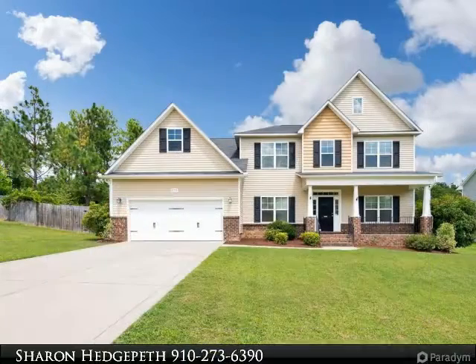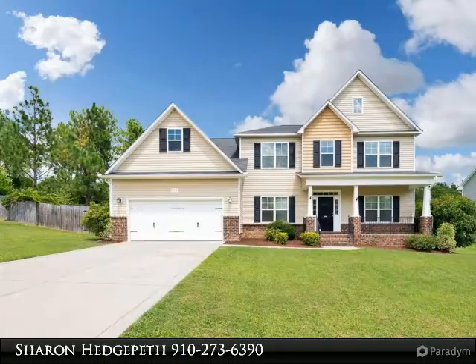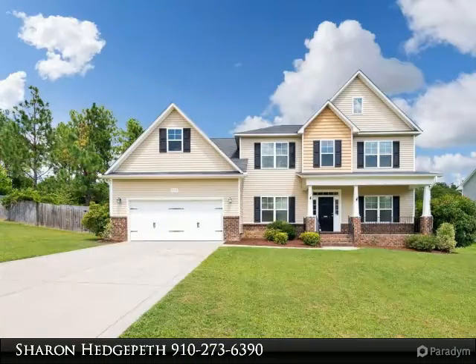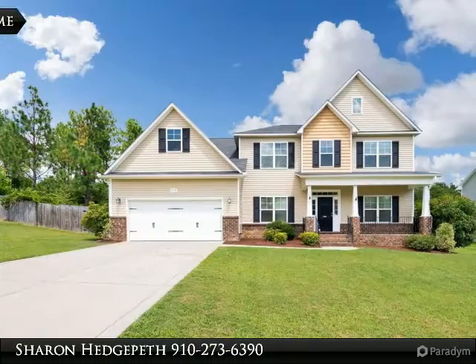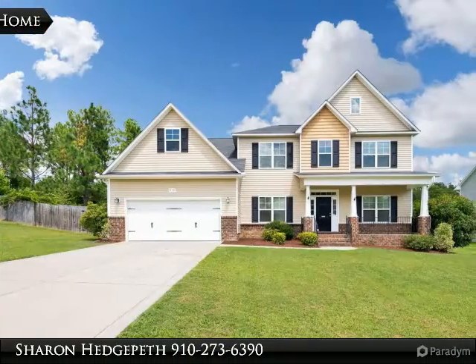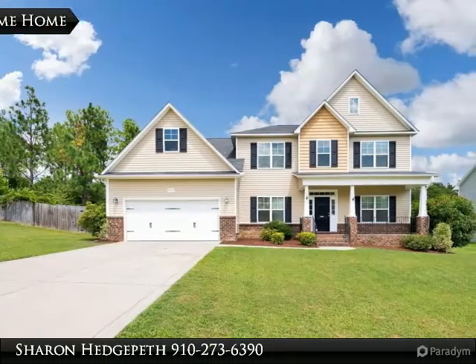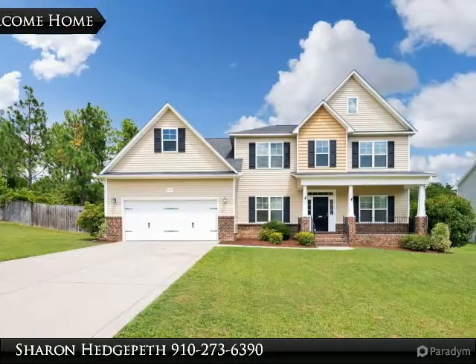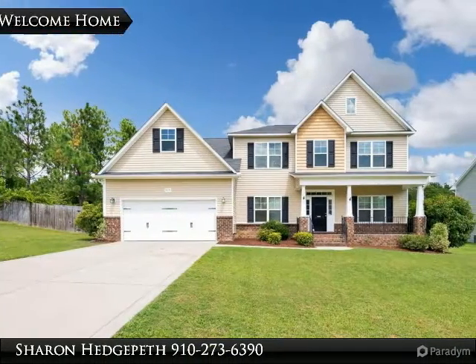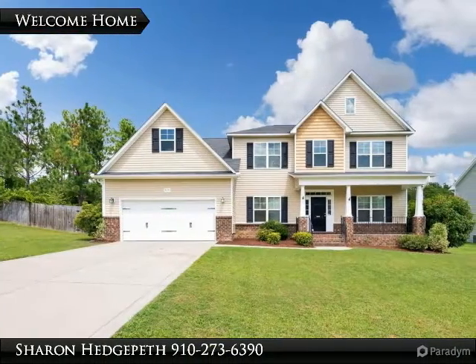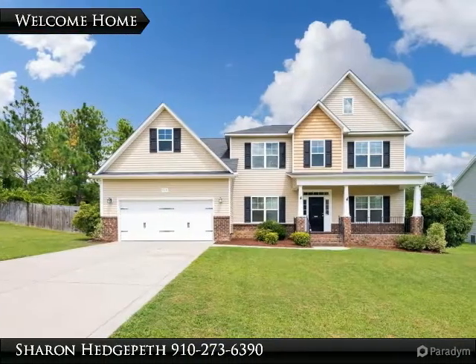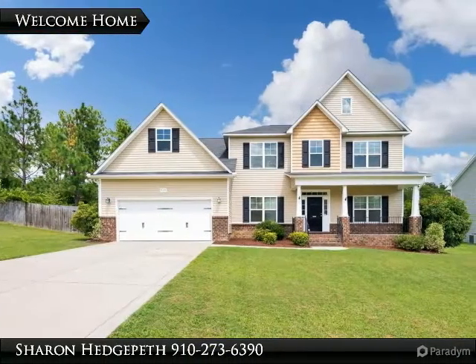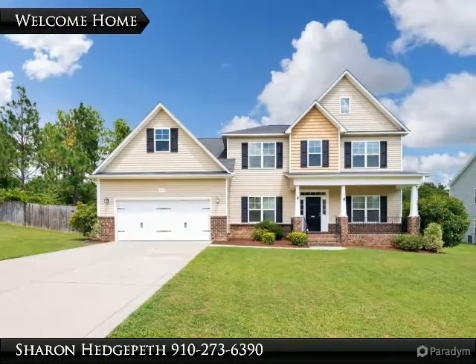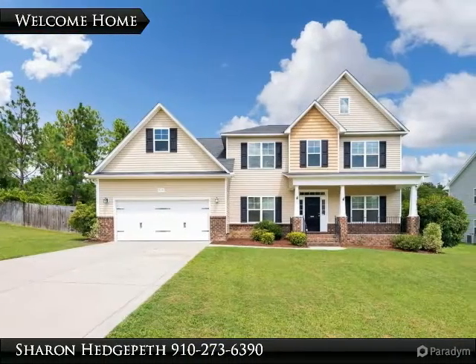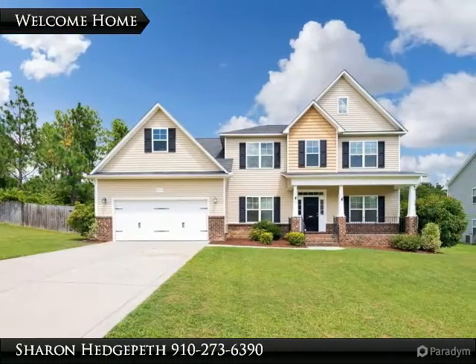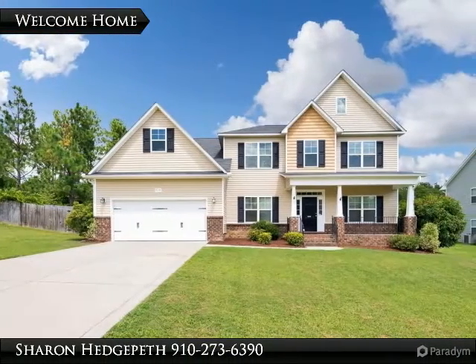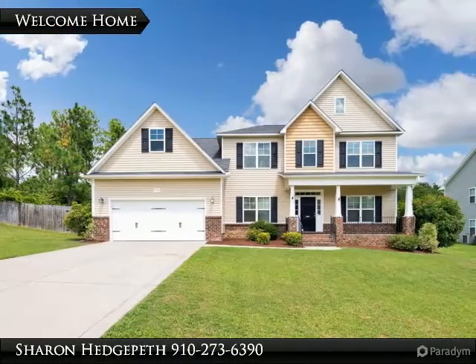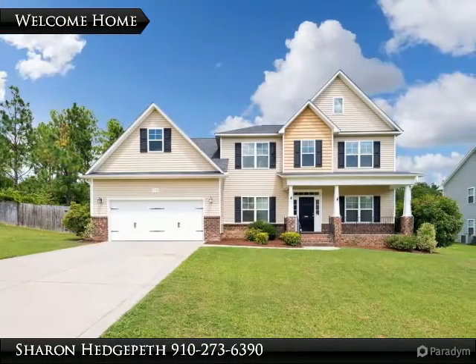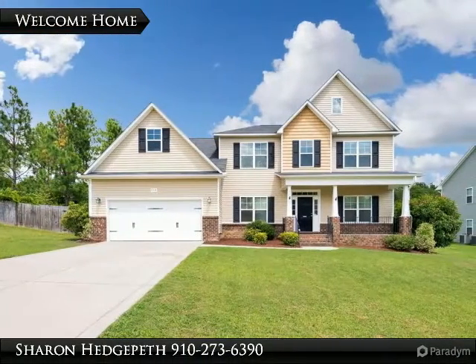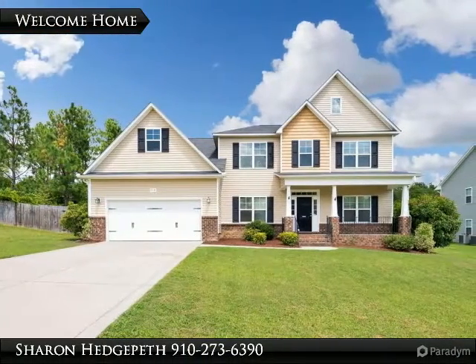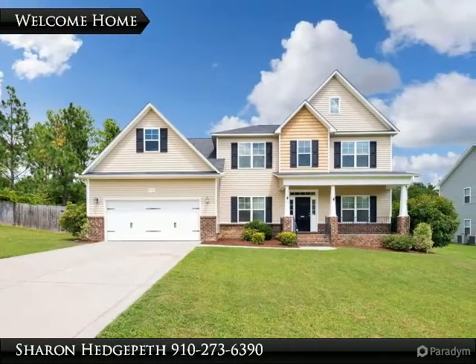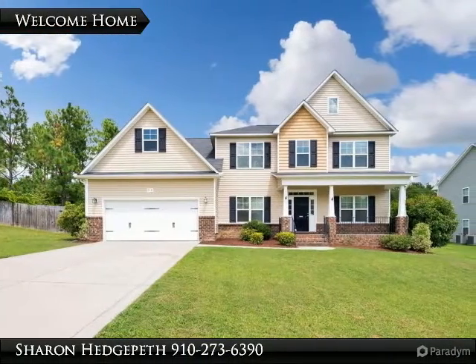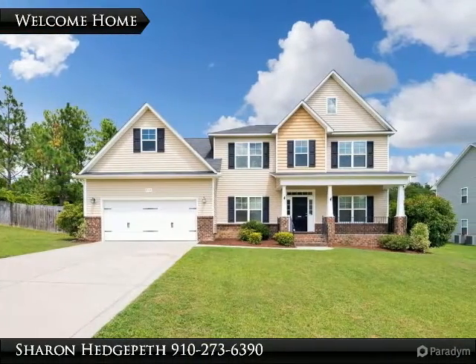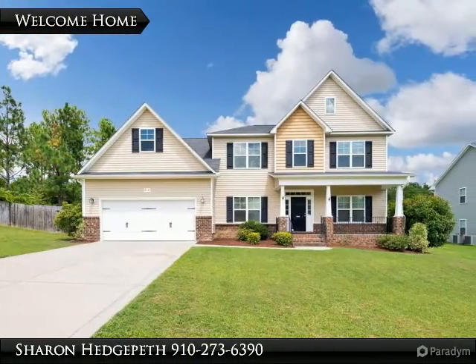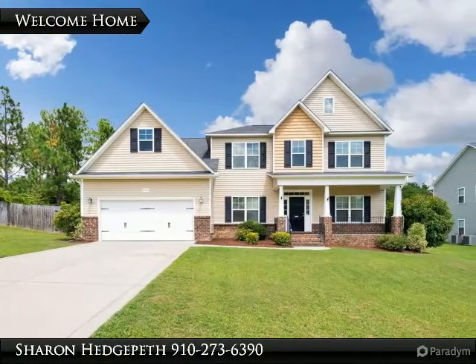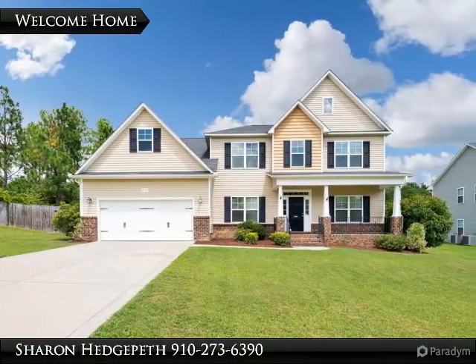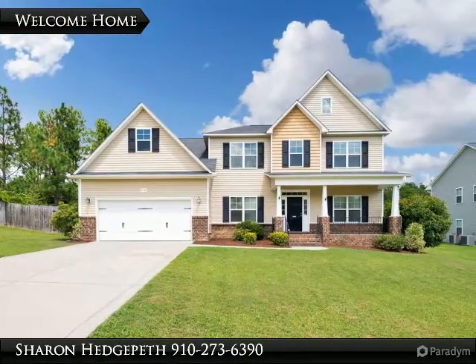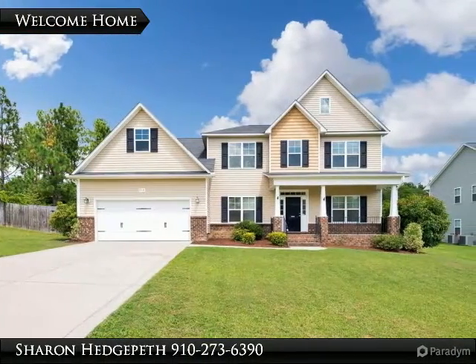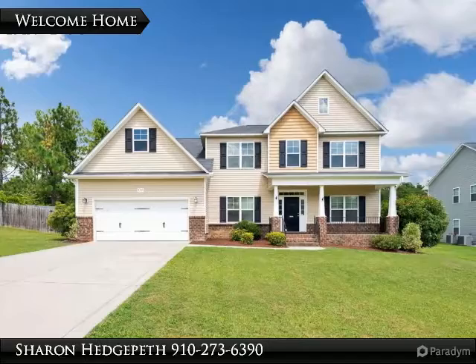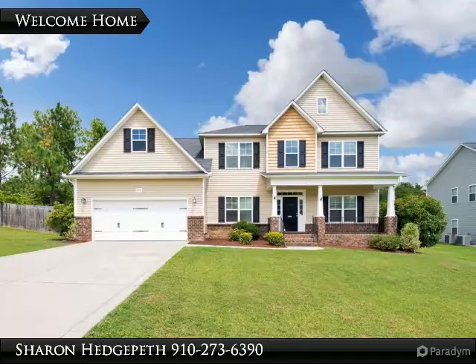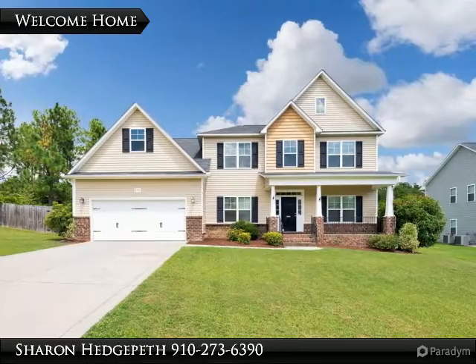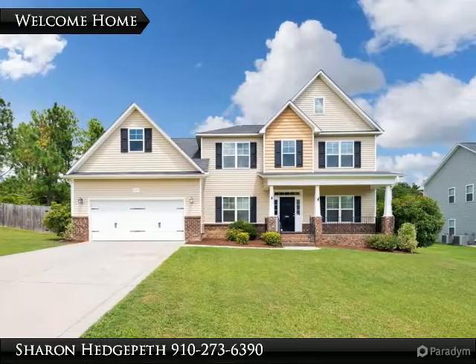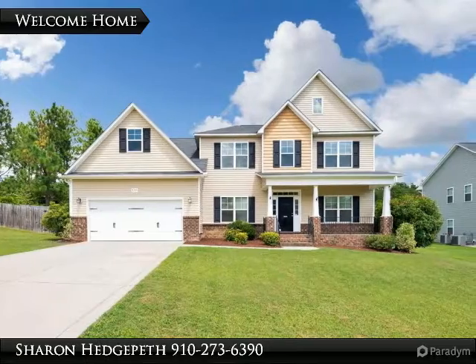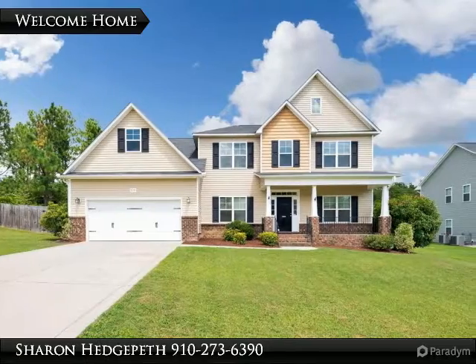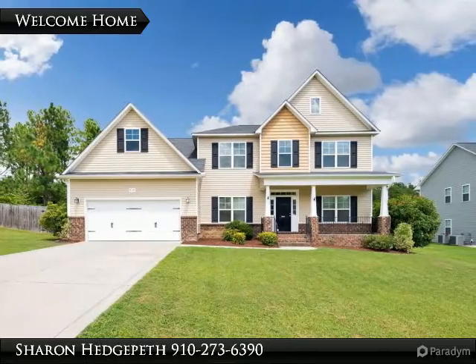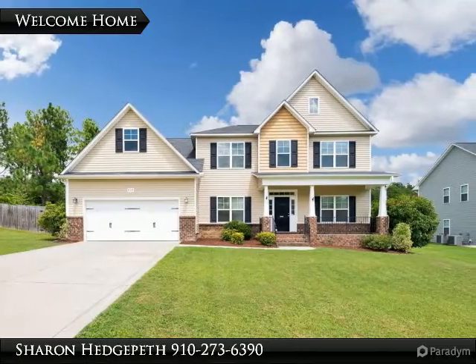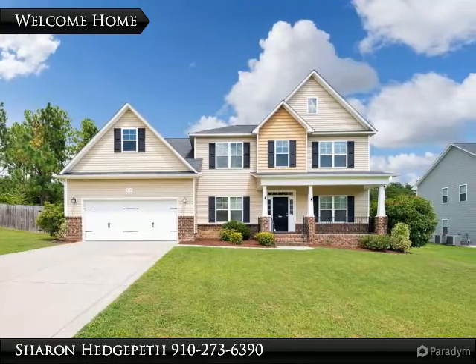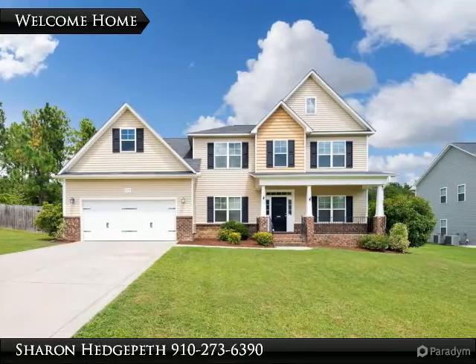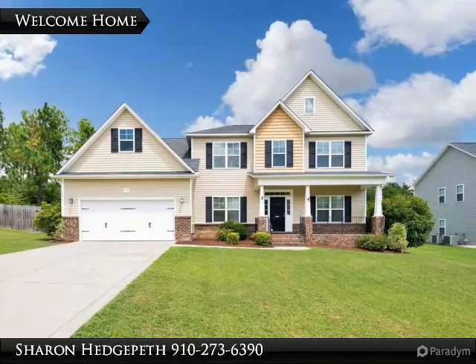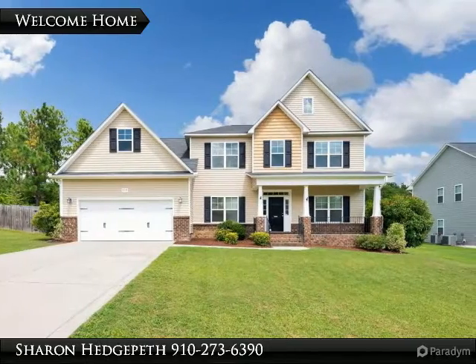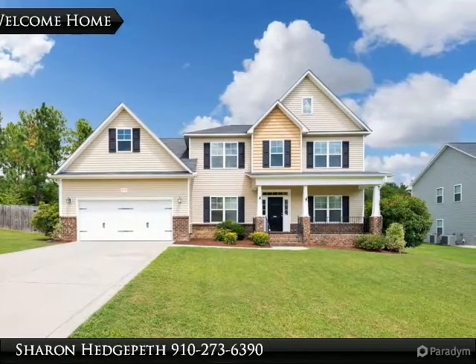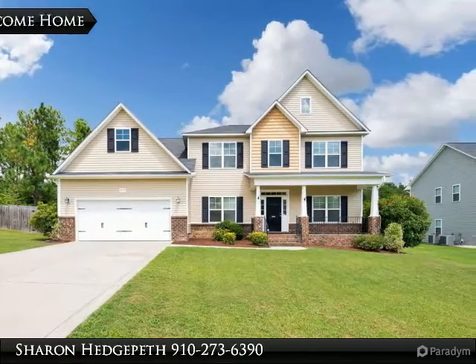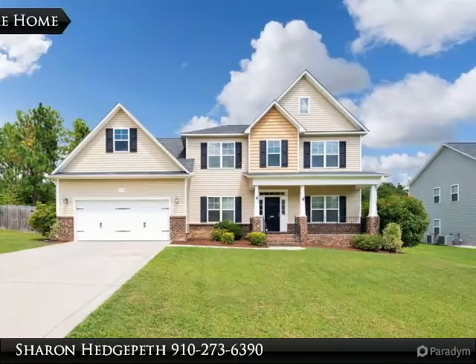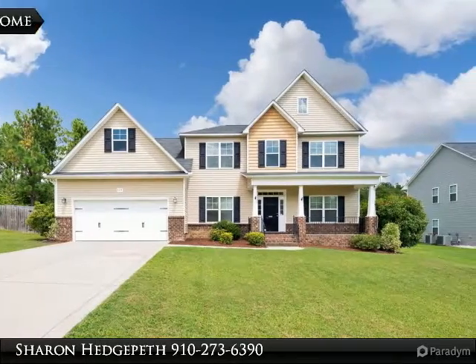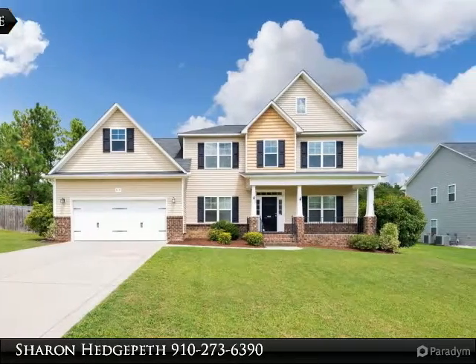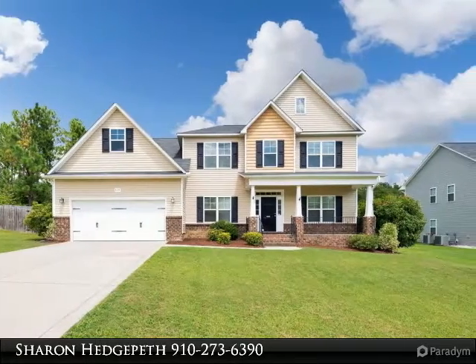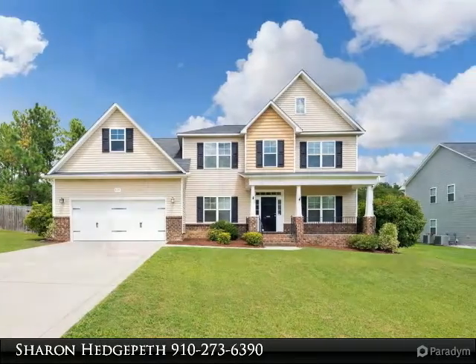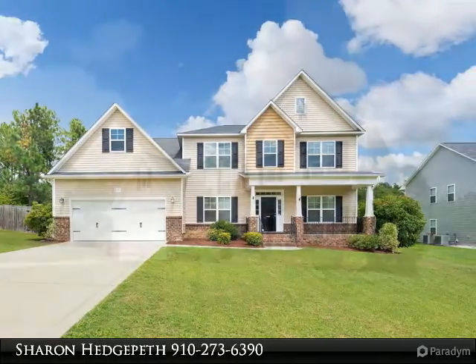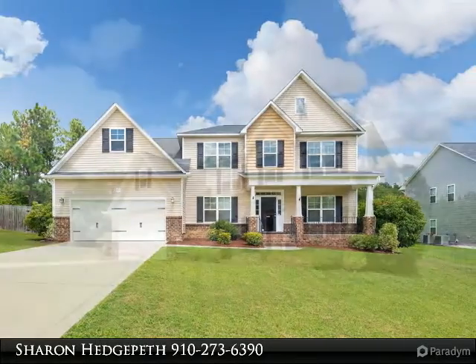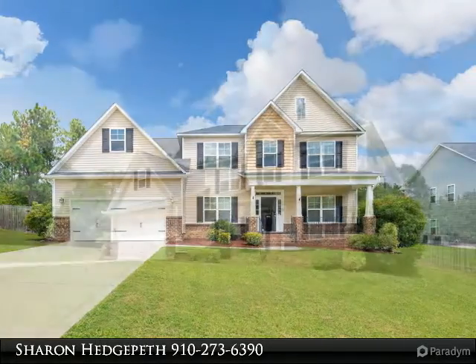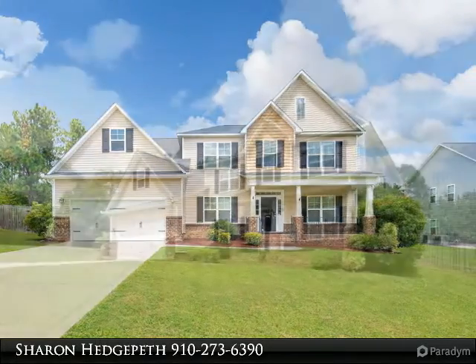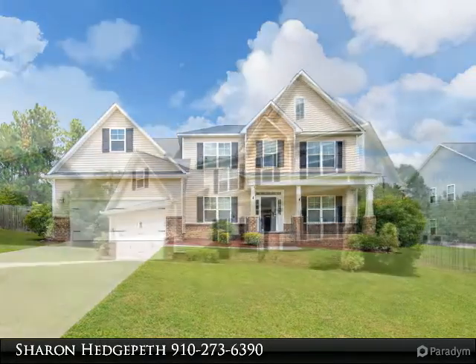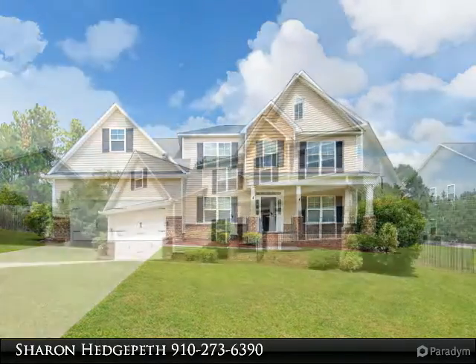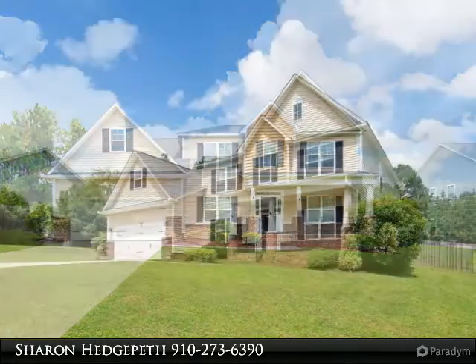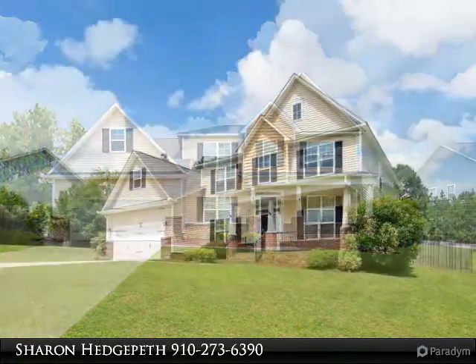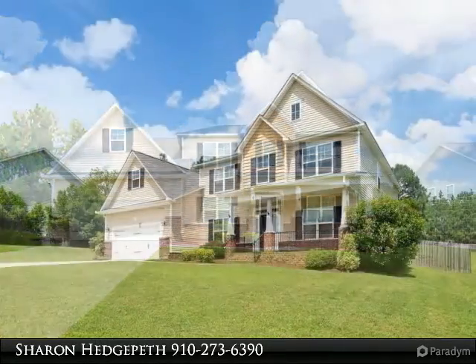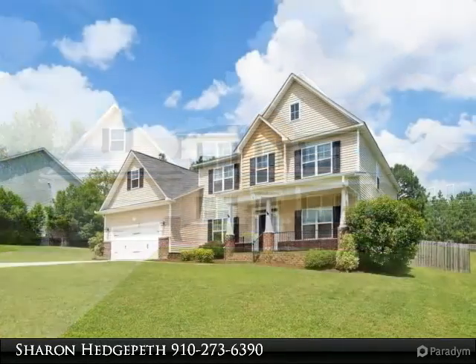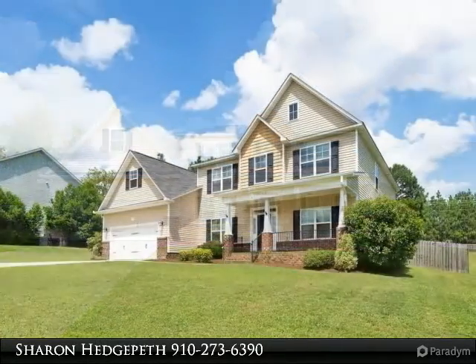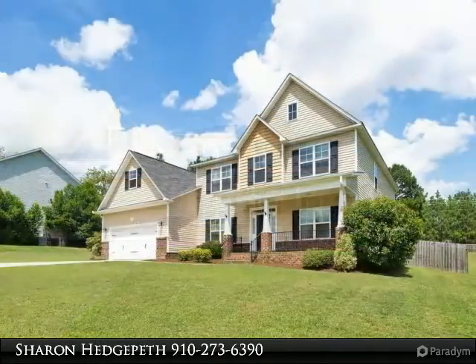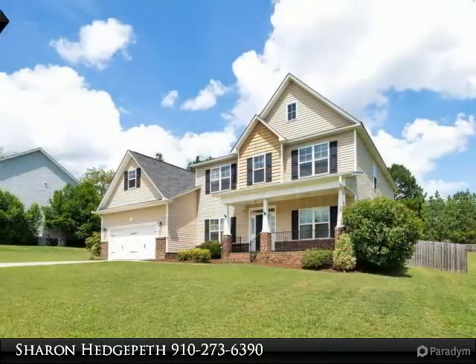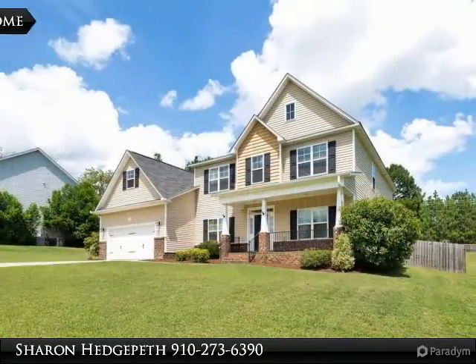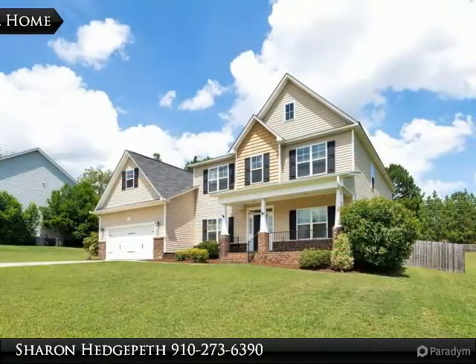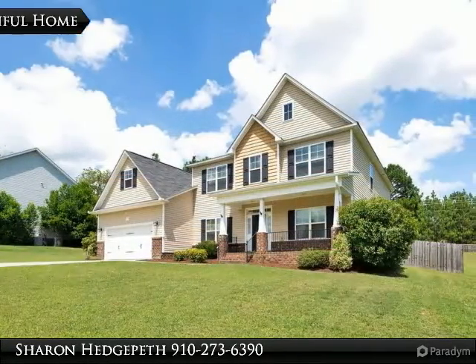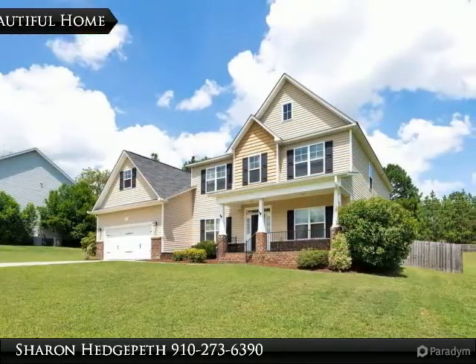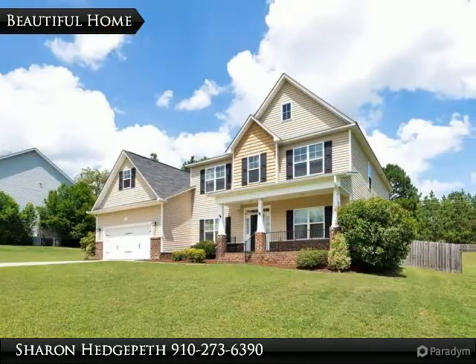Beautiful Rayford home over 3,000 square feet, featuring 5 beds, 3.5 baths, and double garage.